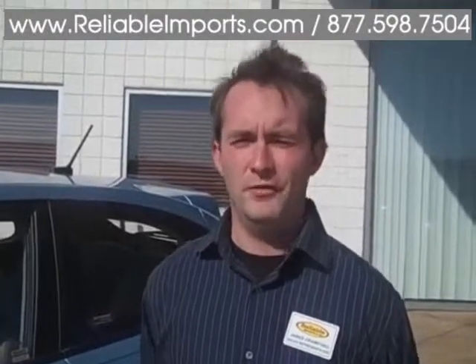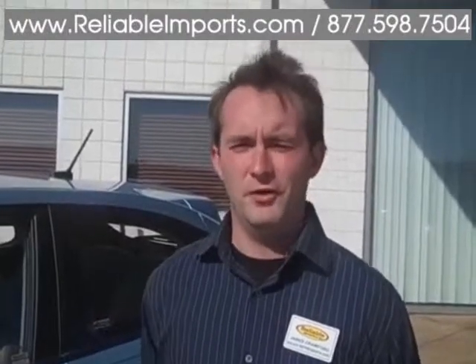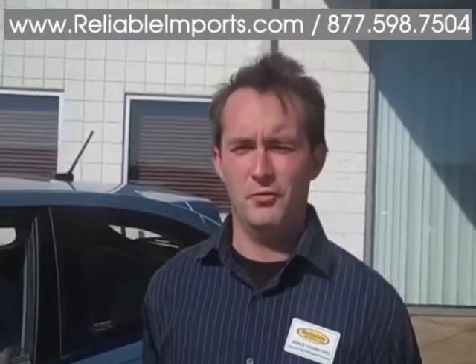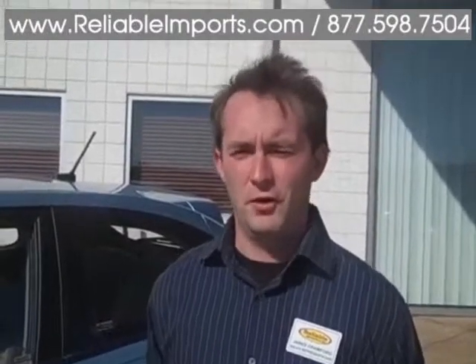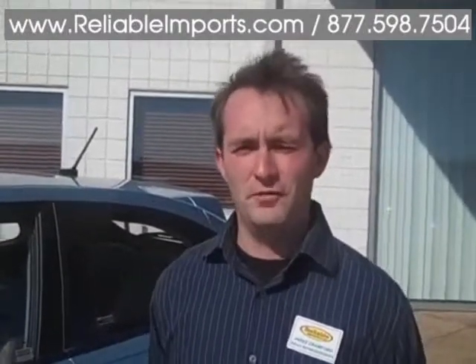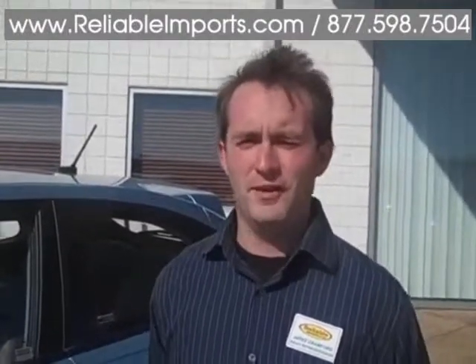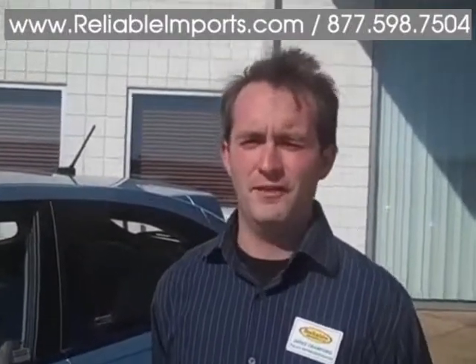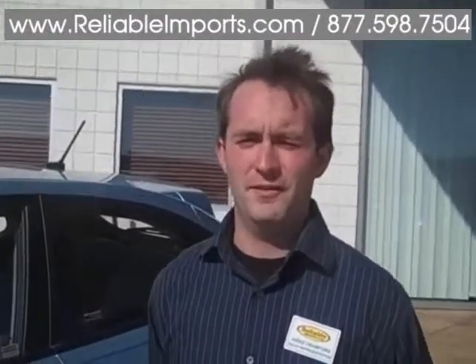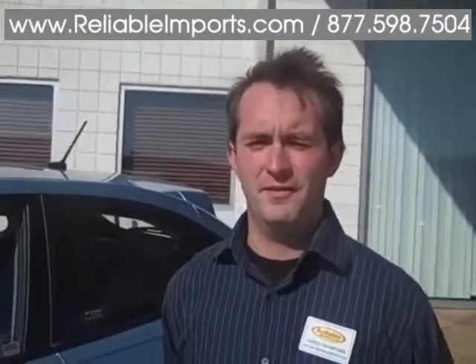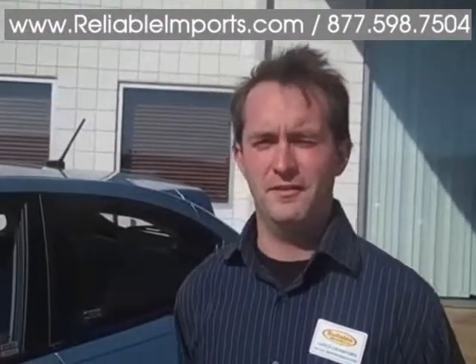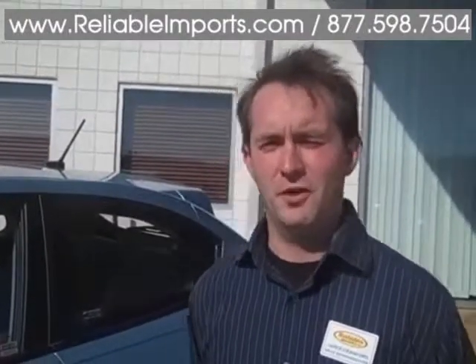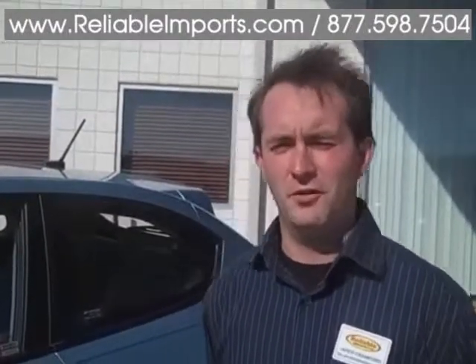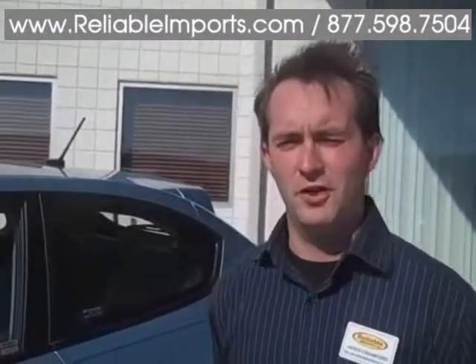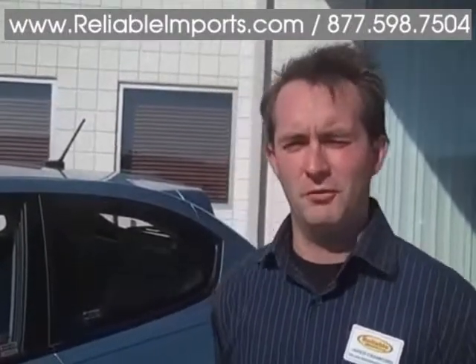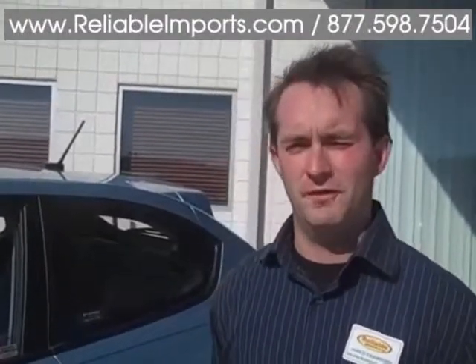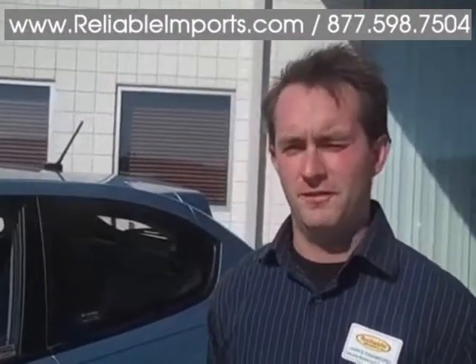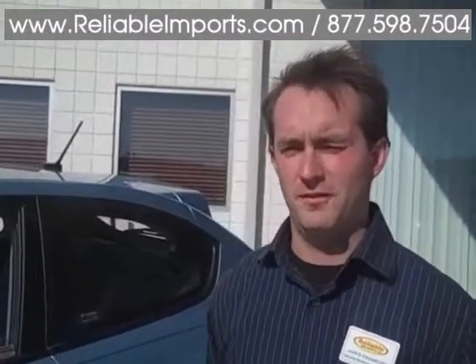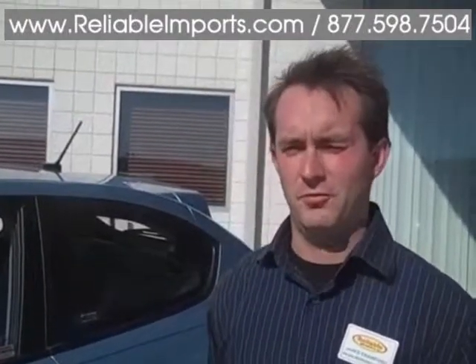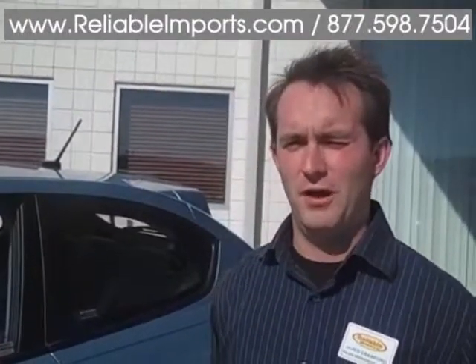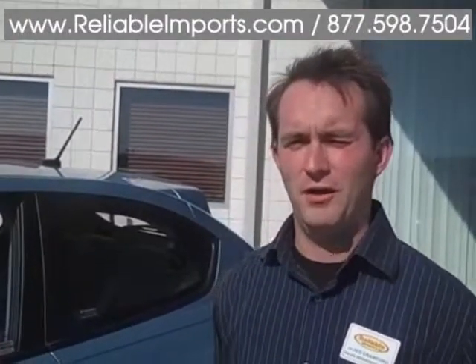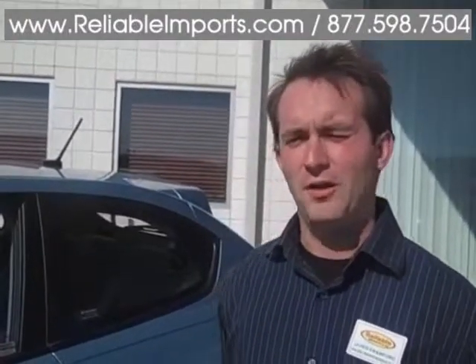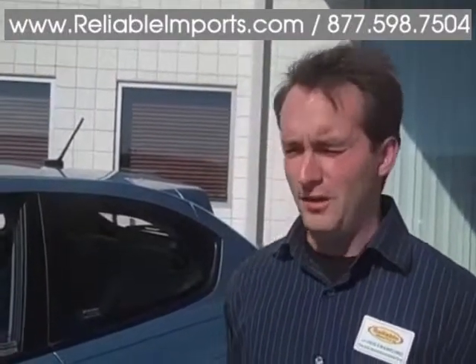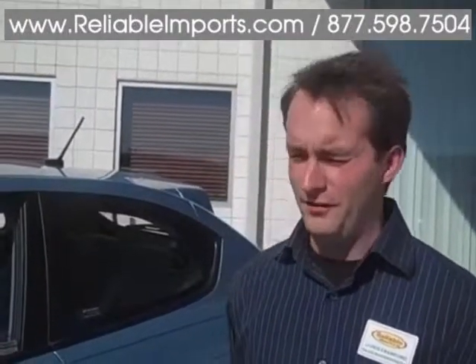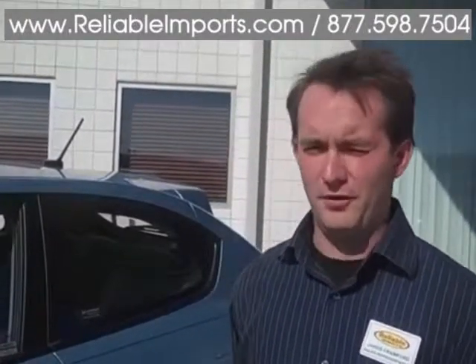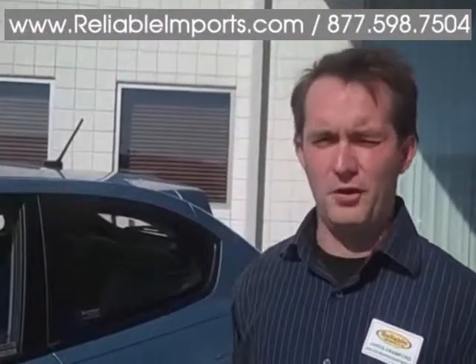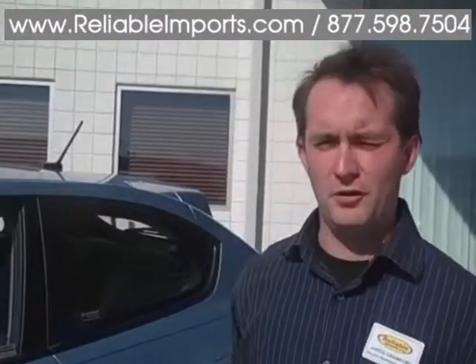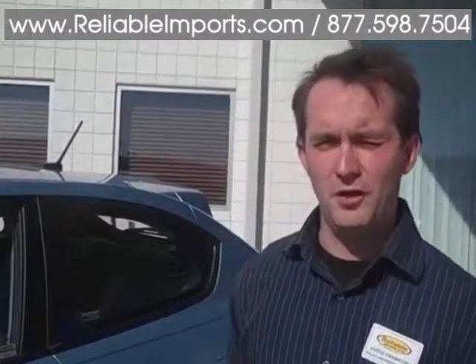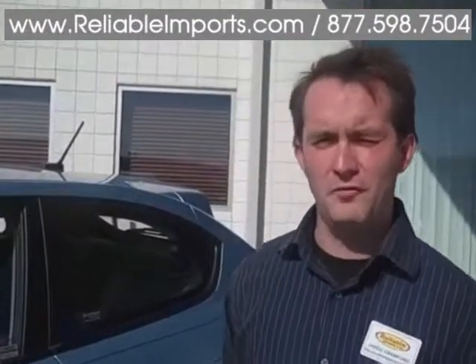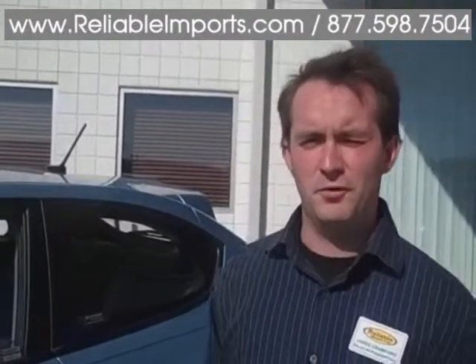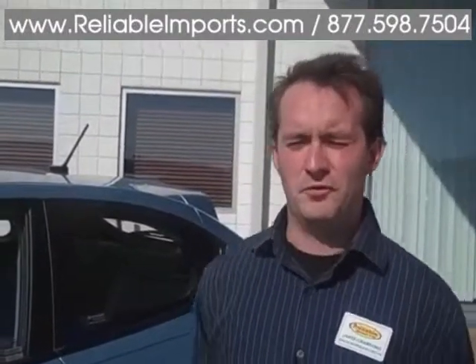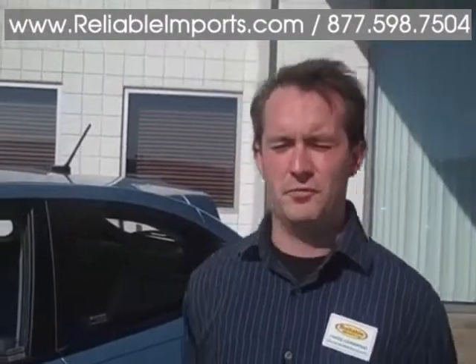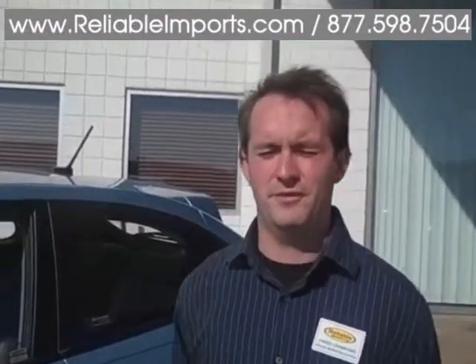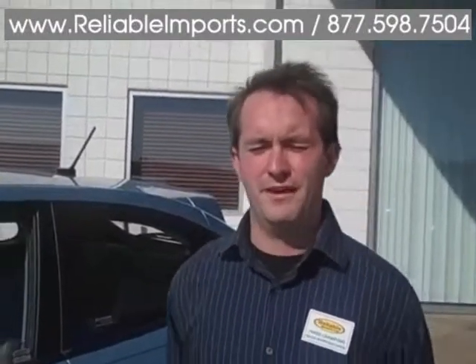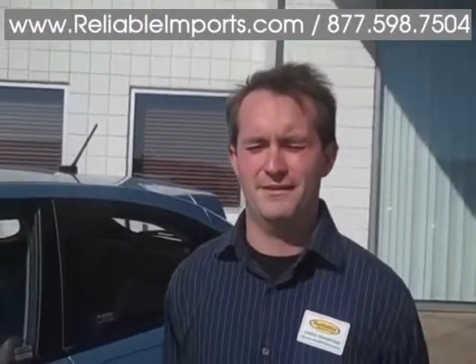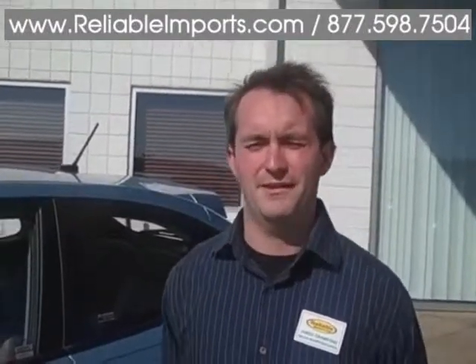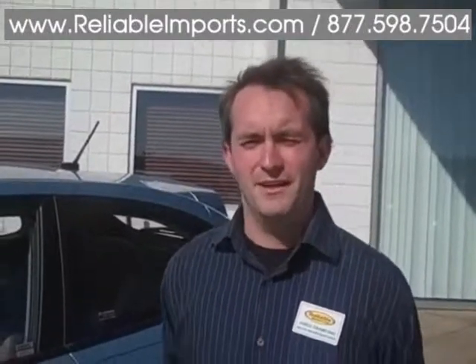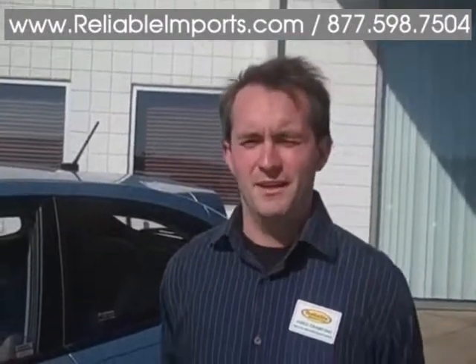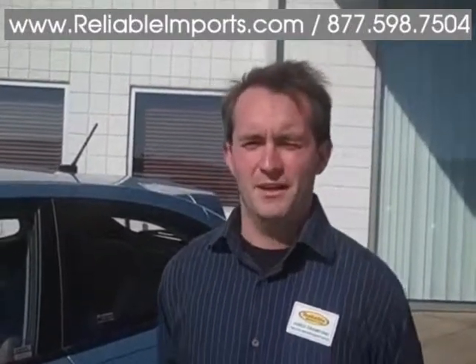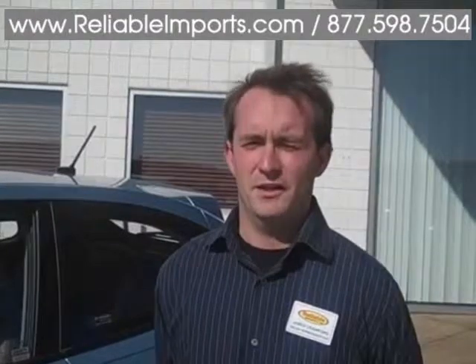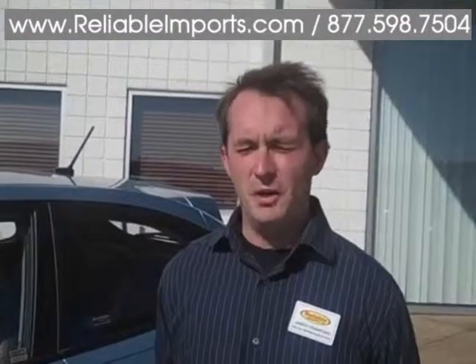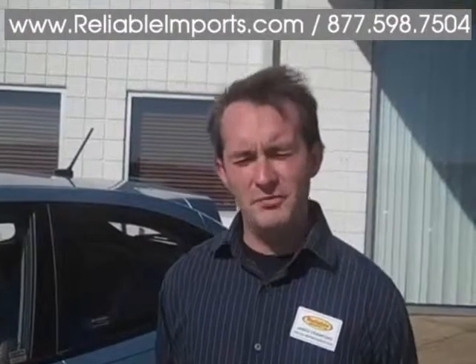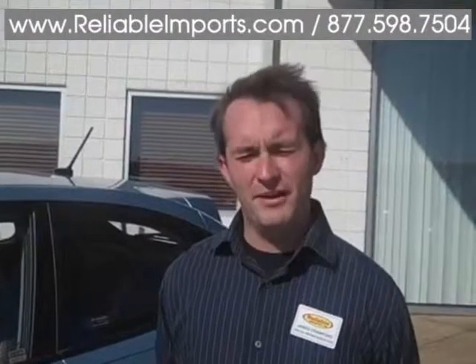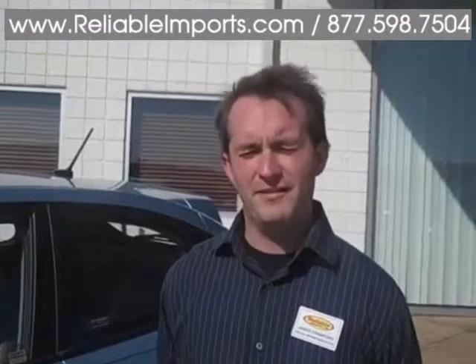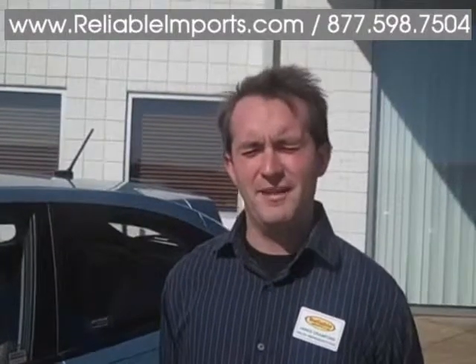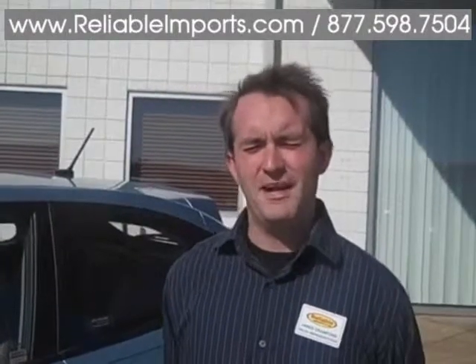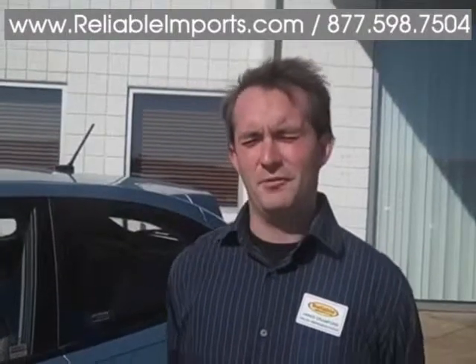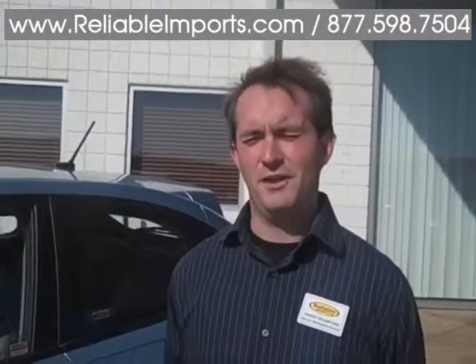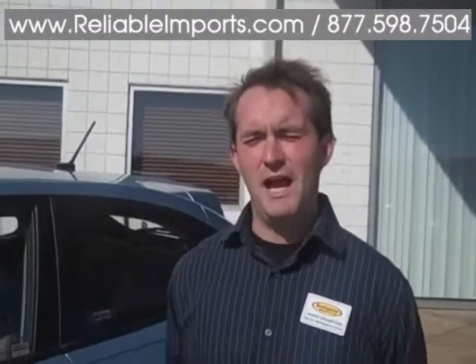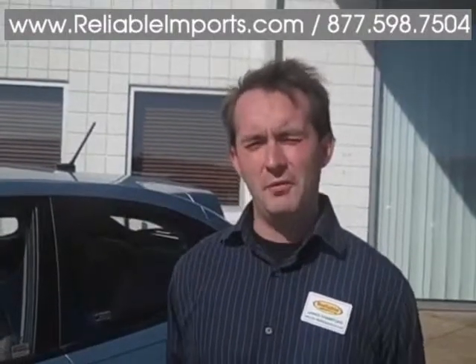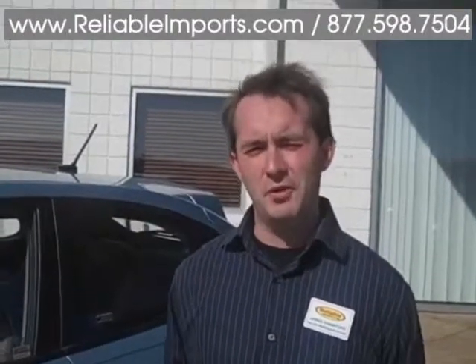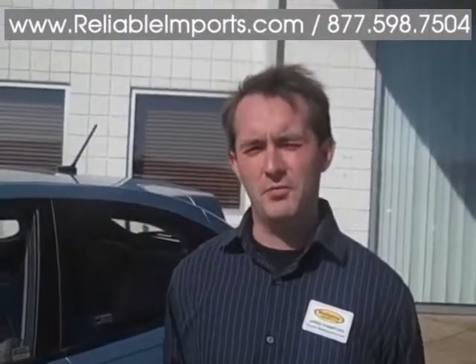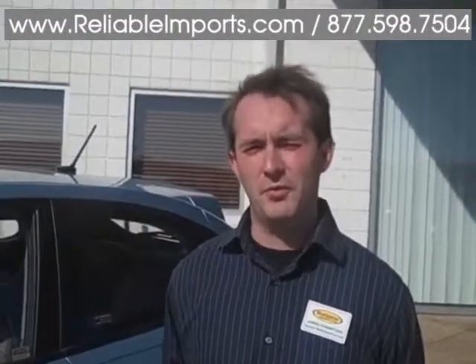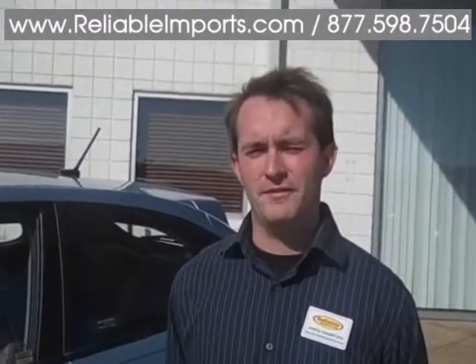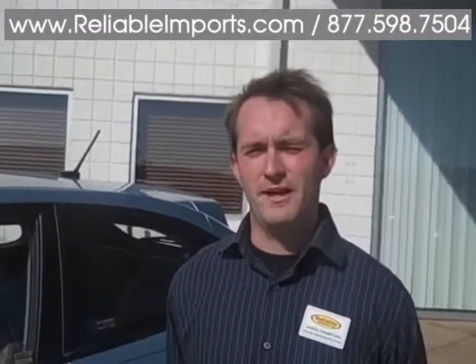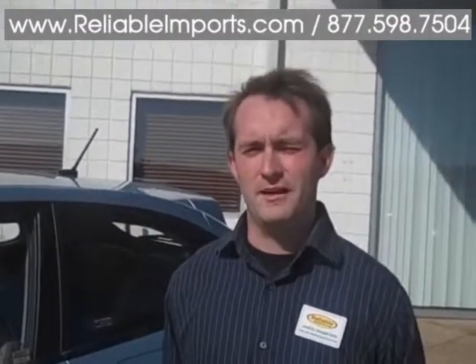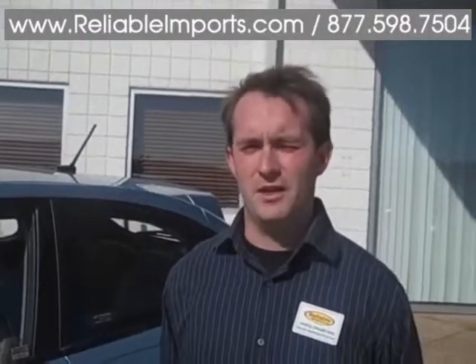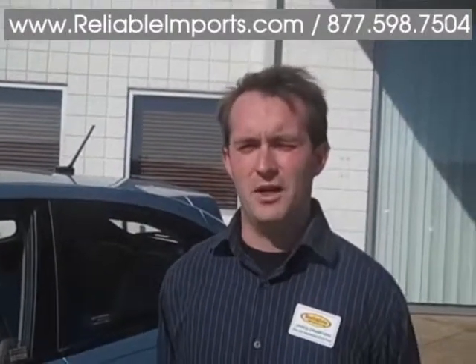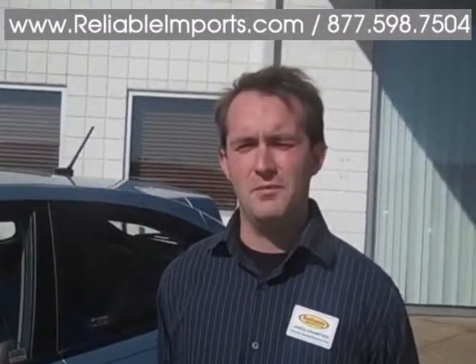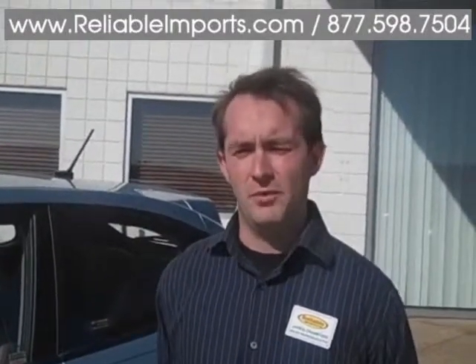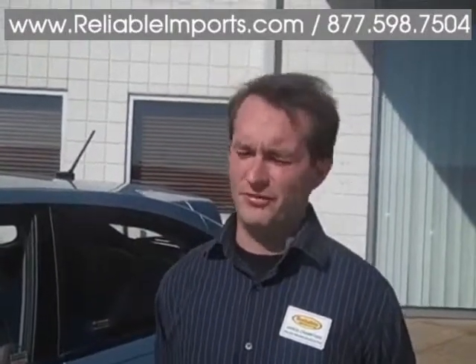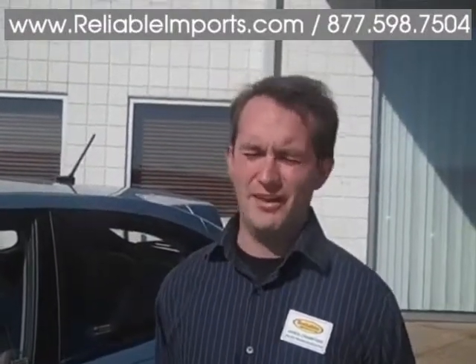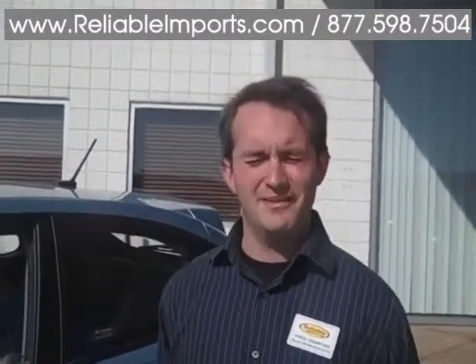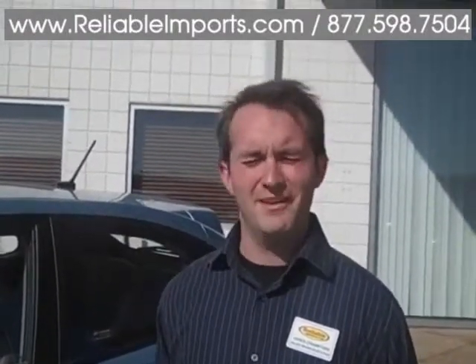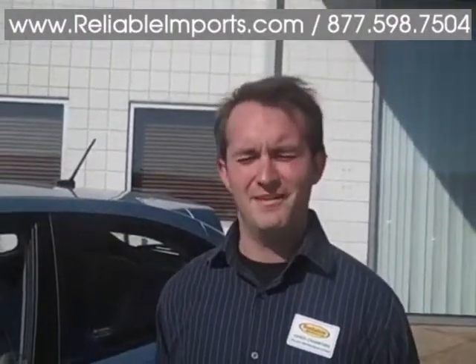Roadside assistance comes along with this as well, so all your loved ones are protected. Come check us out at reliableinforge.com or JustNet65.